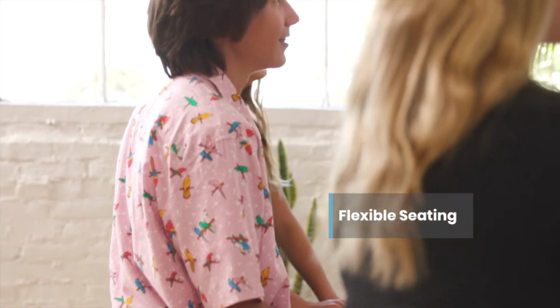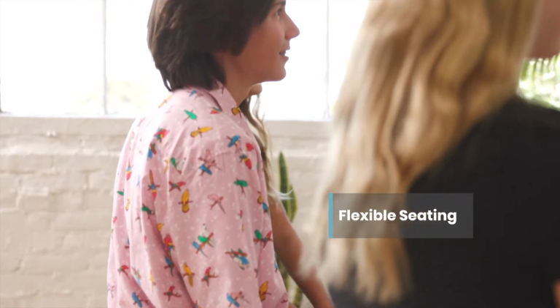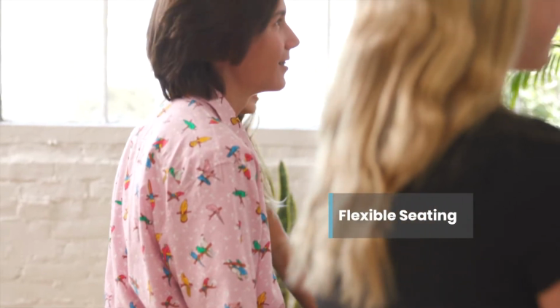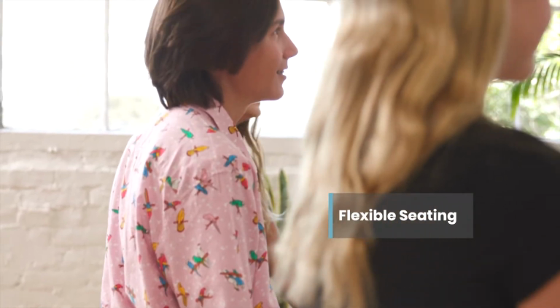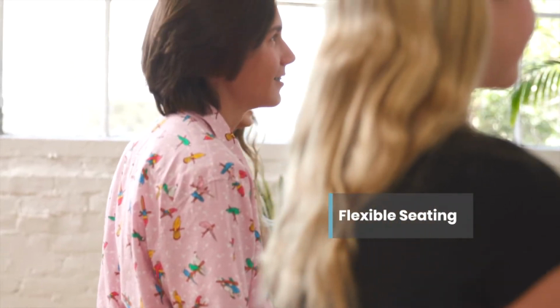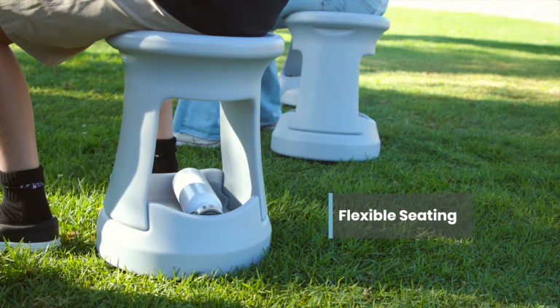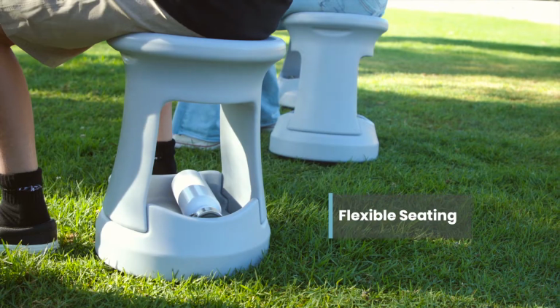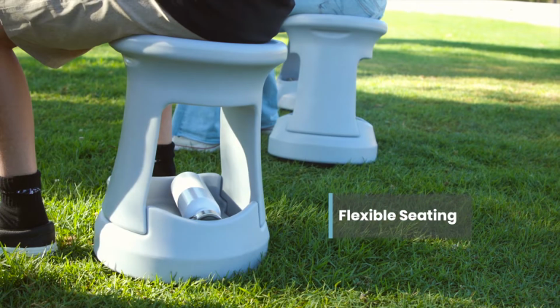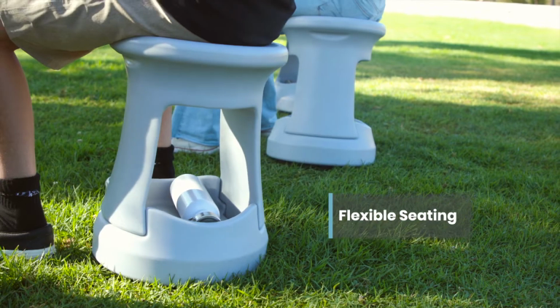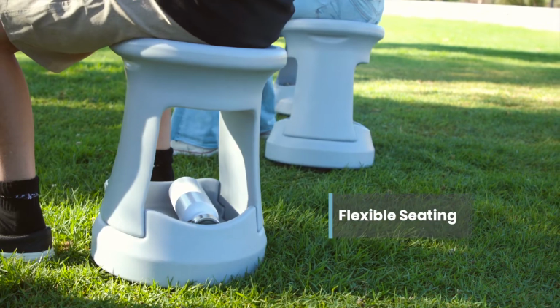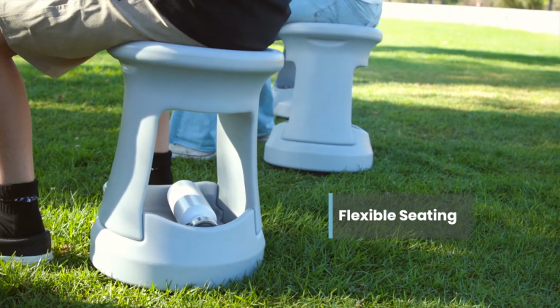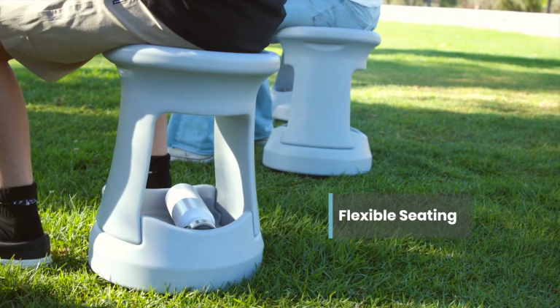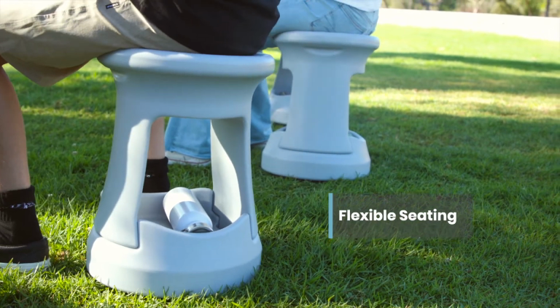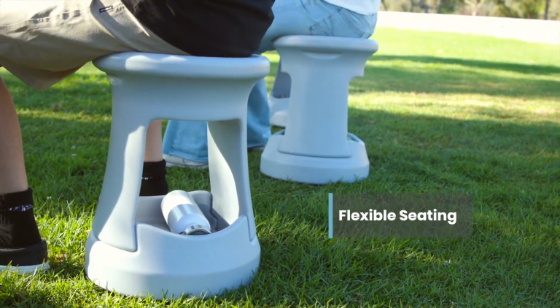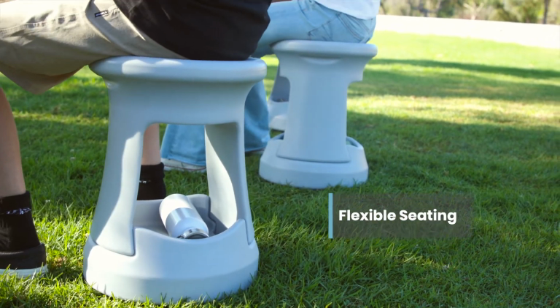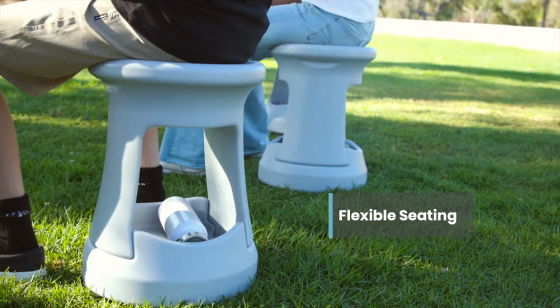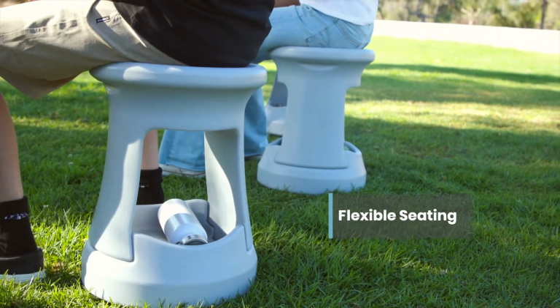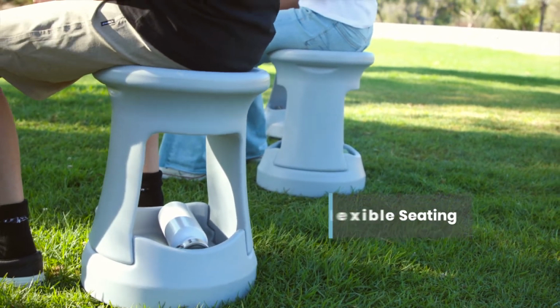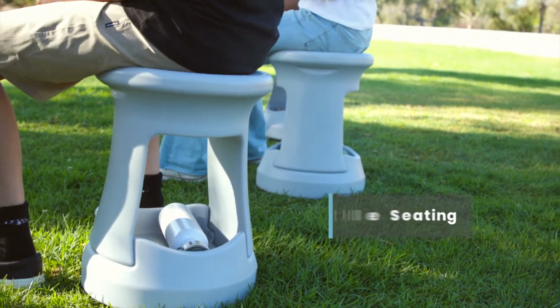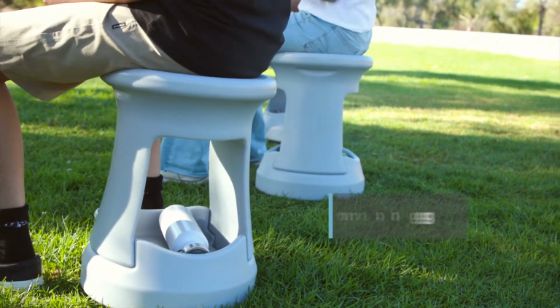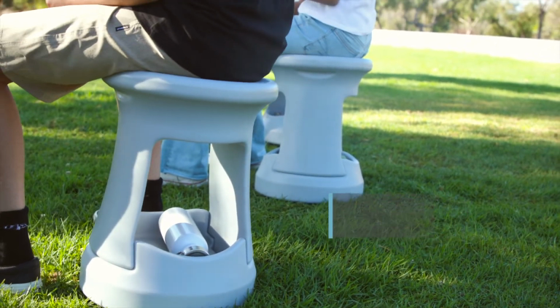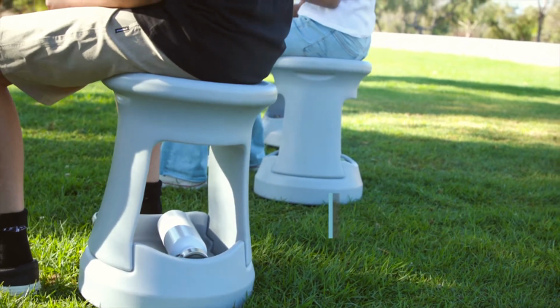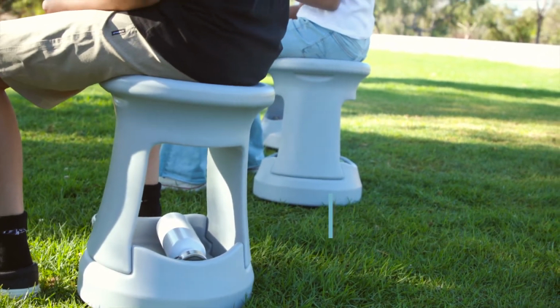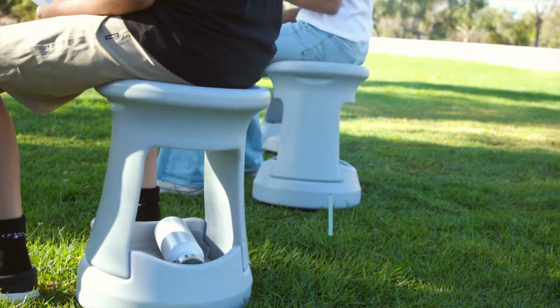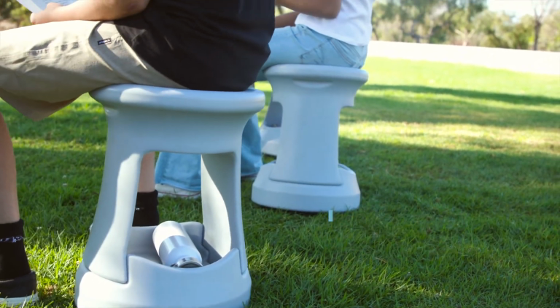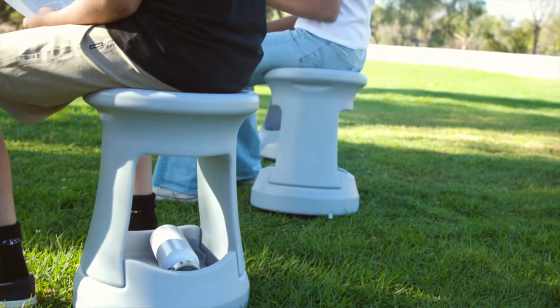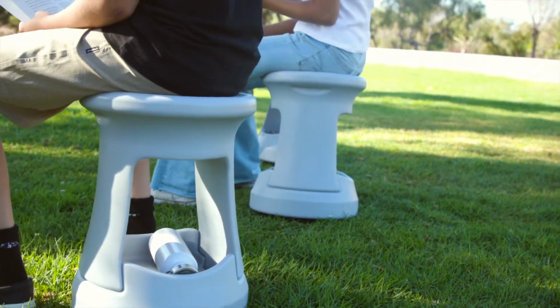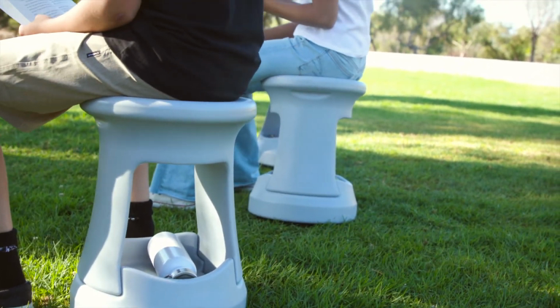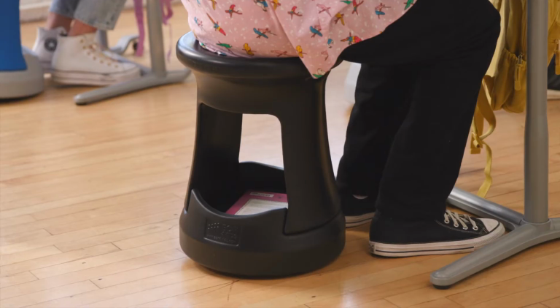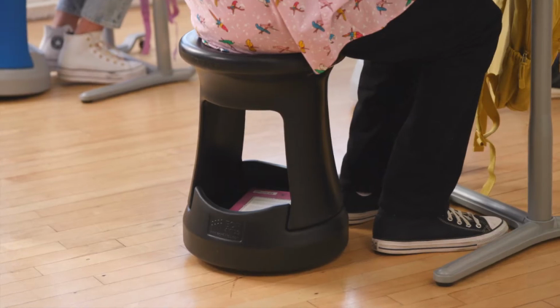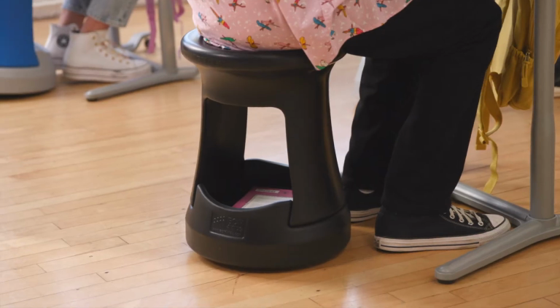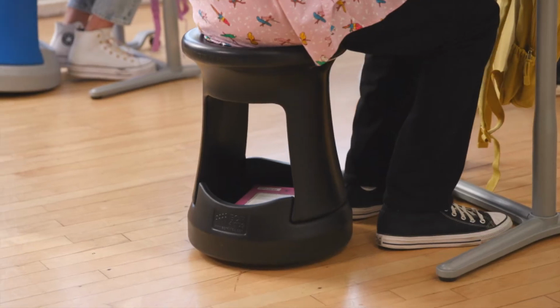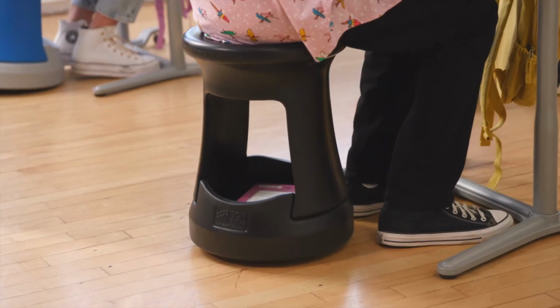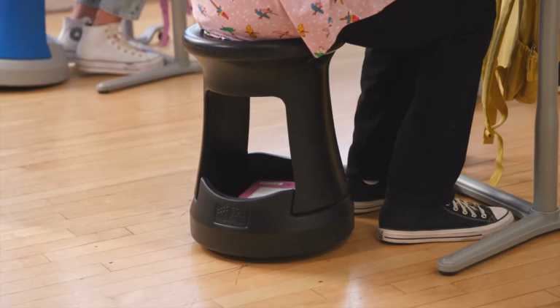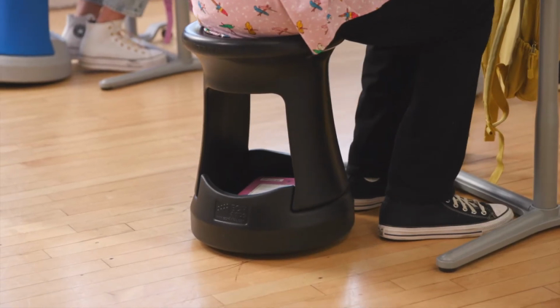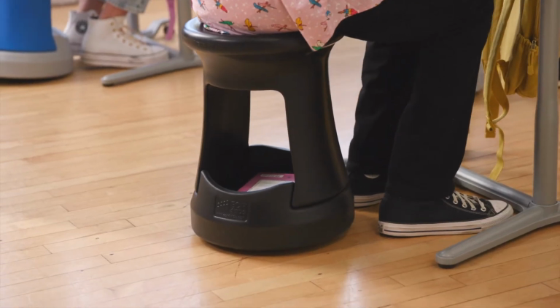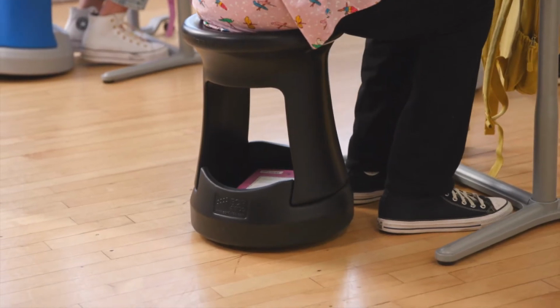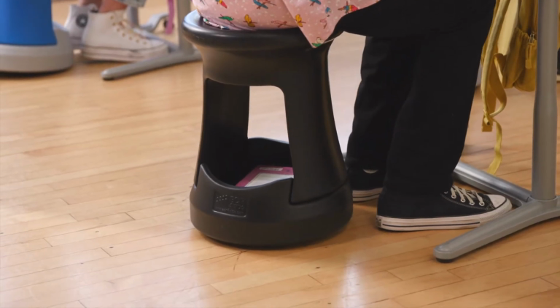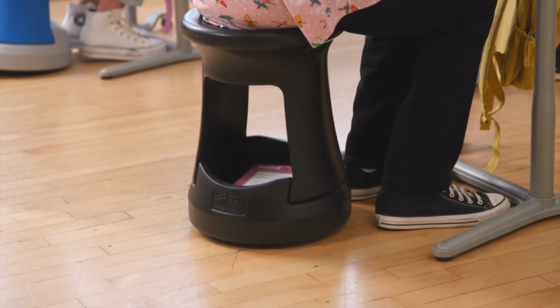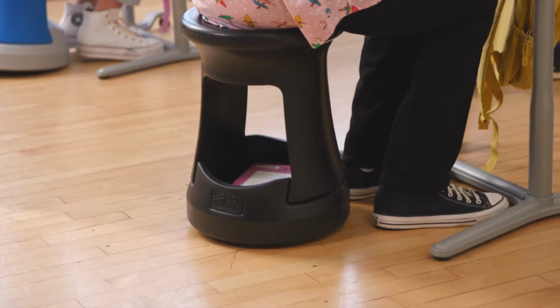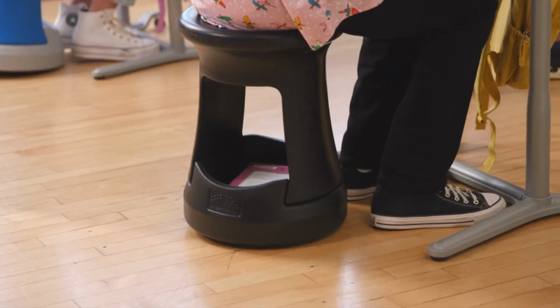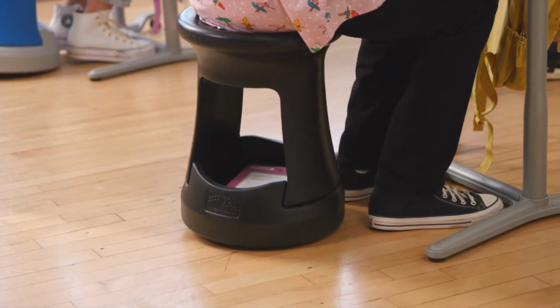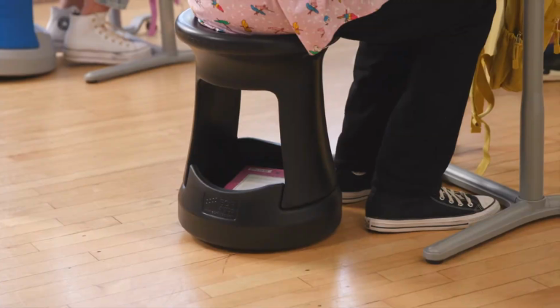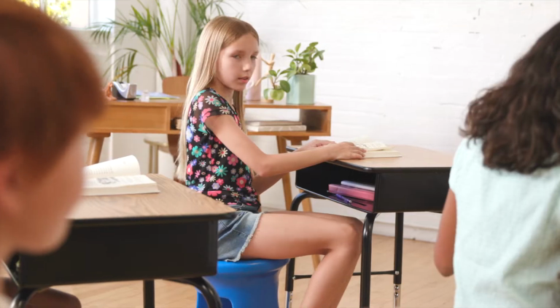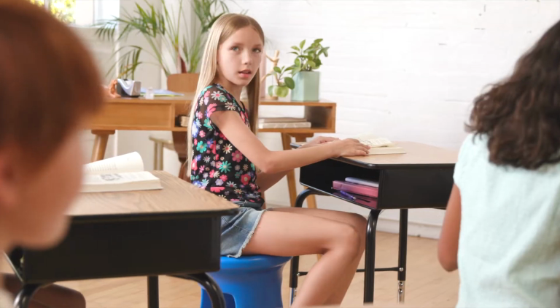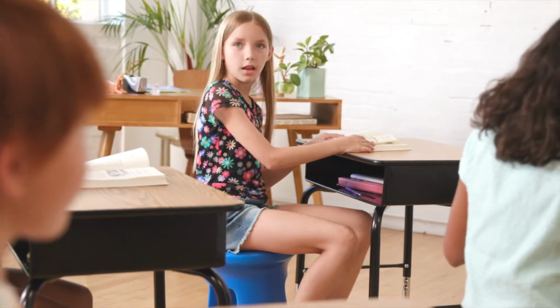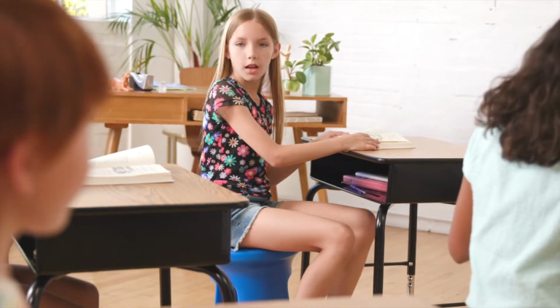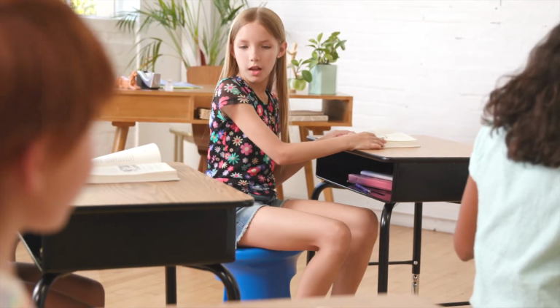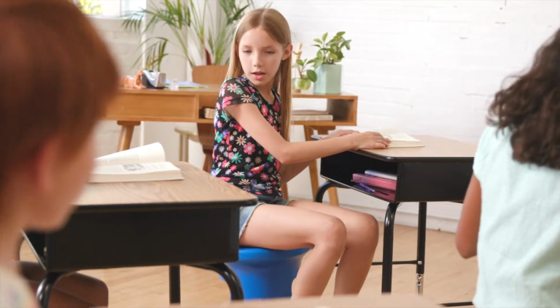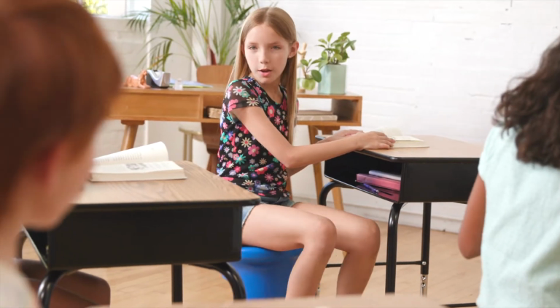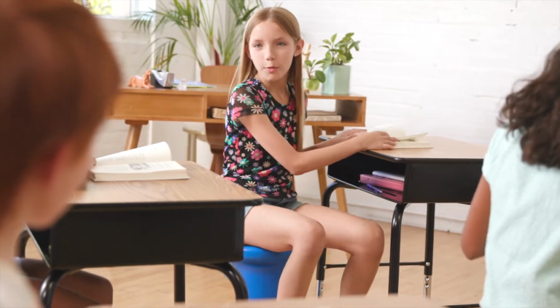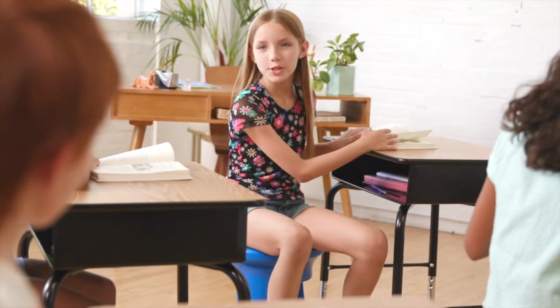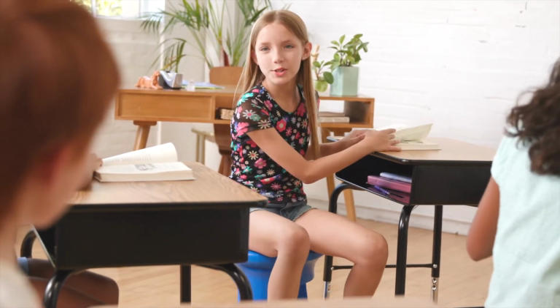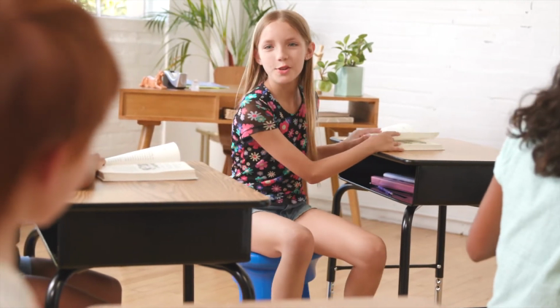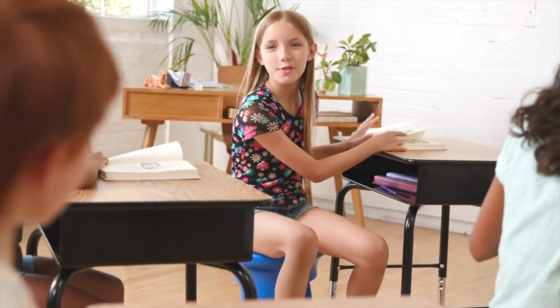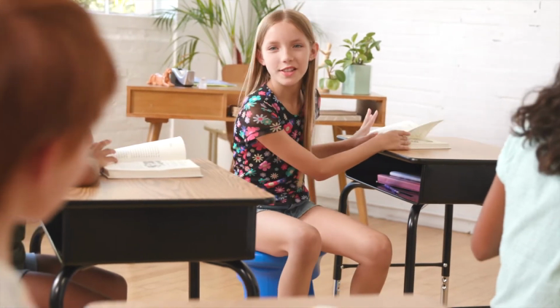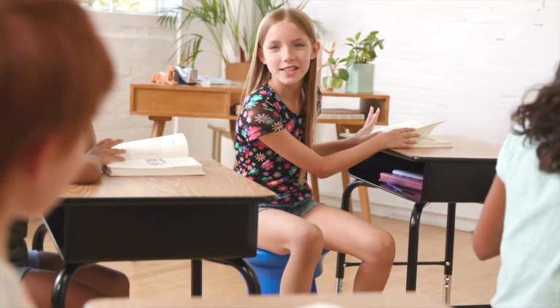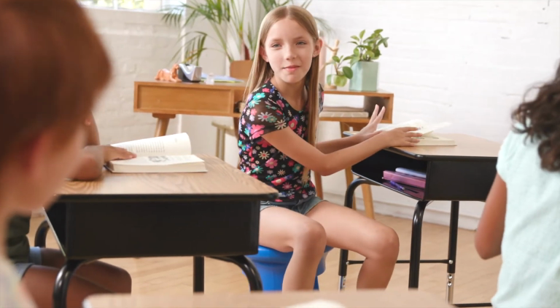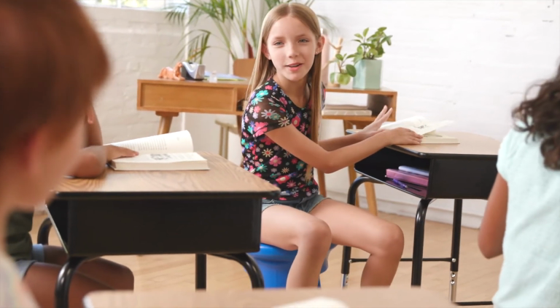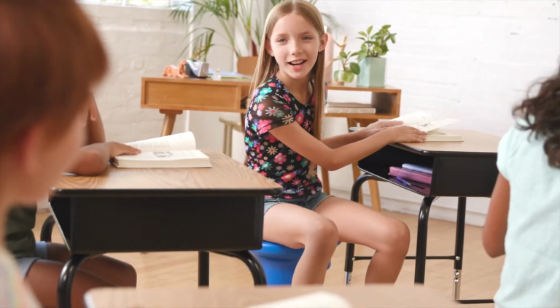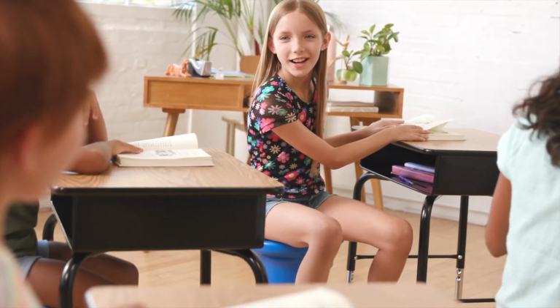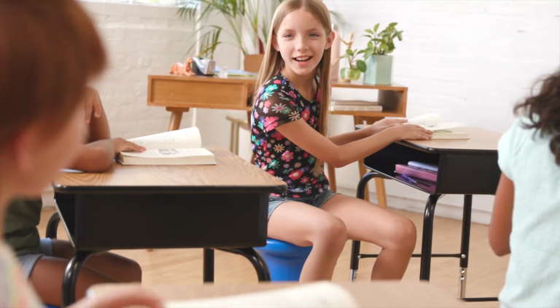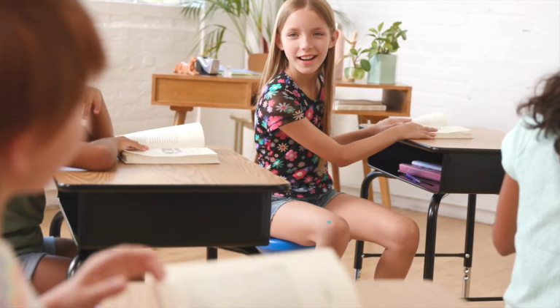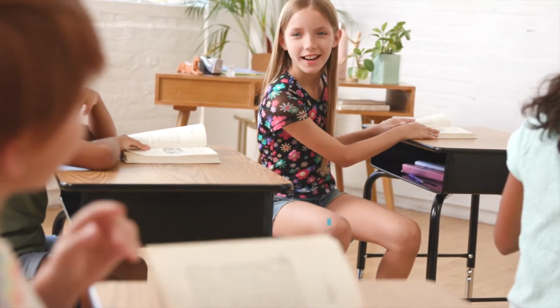Dynamic seating helps sustain attention and focus by creating an outlet for fidgeting. Unlike a standard classroom chair, wobble stools allow freedom of movement.